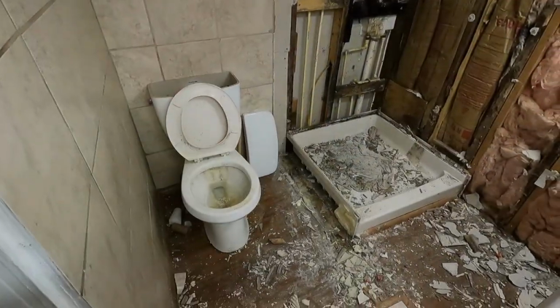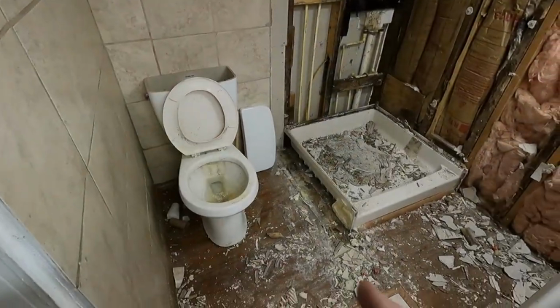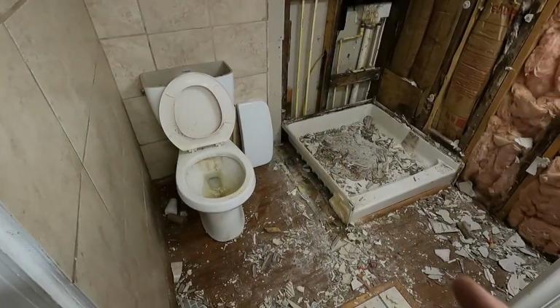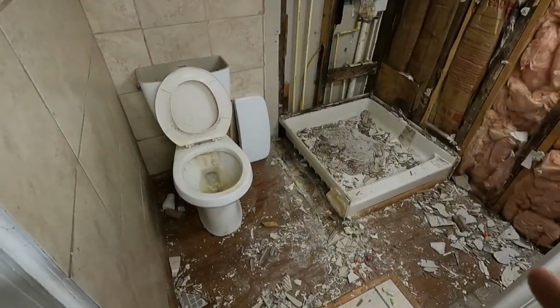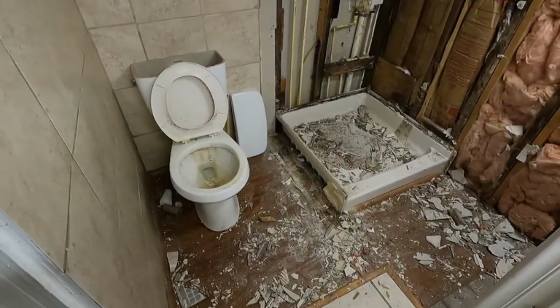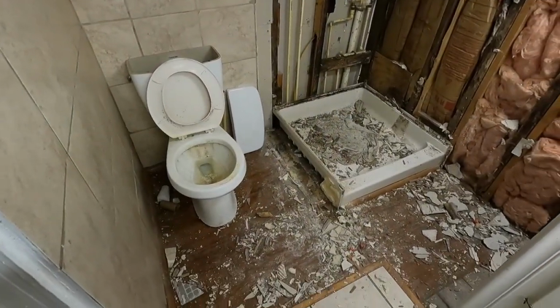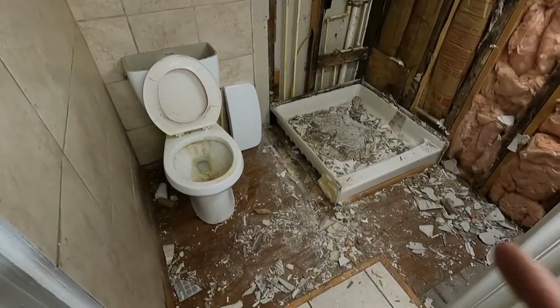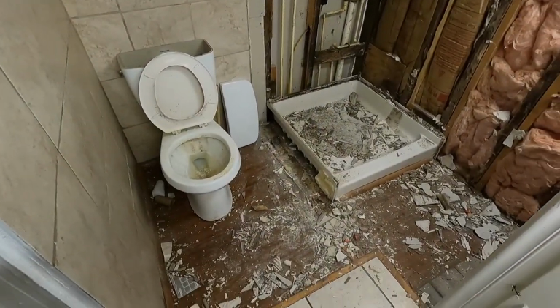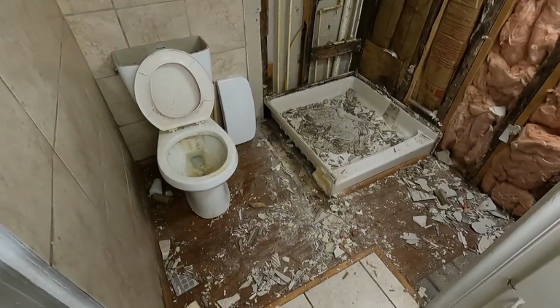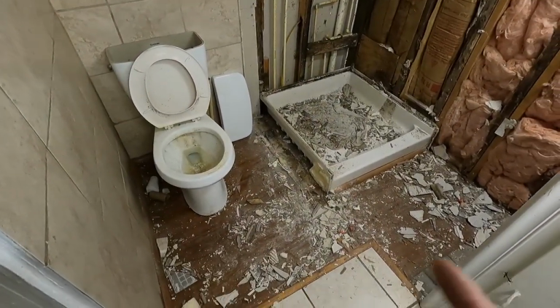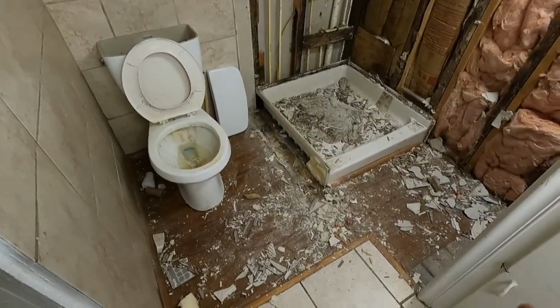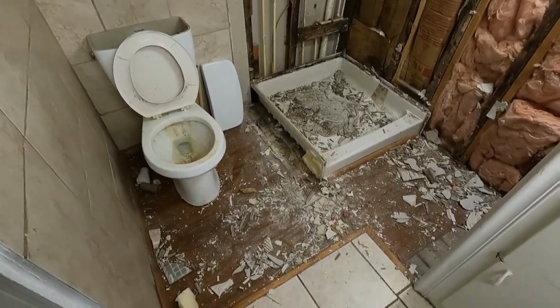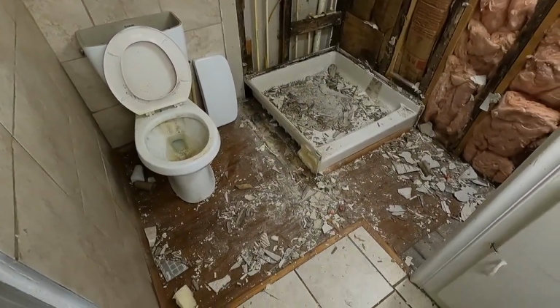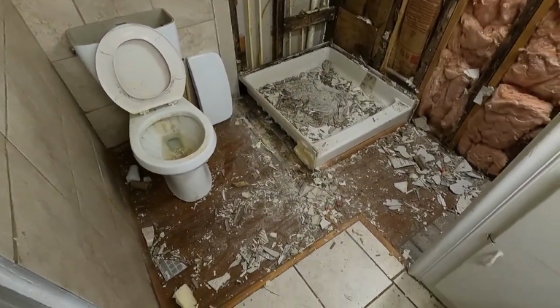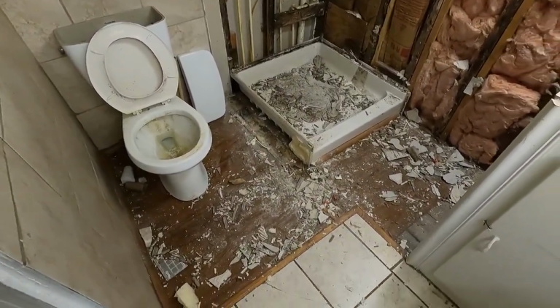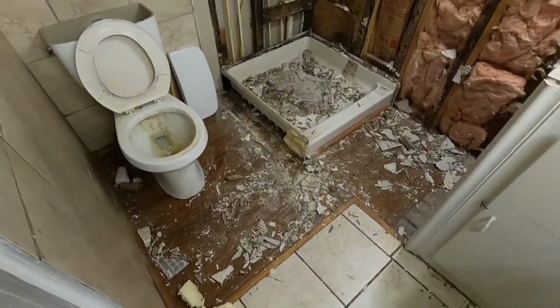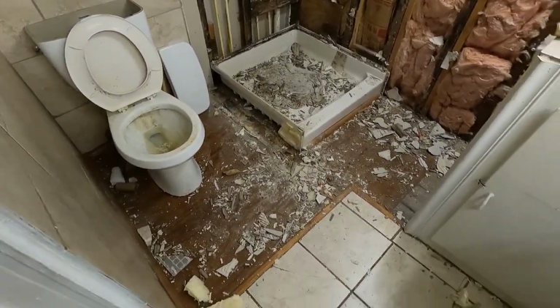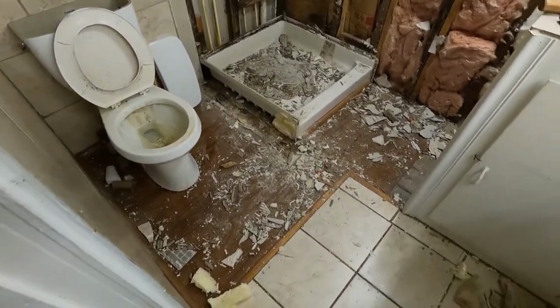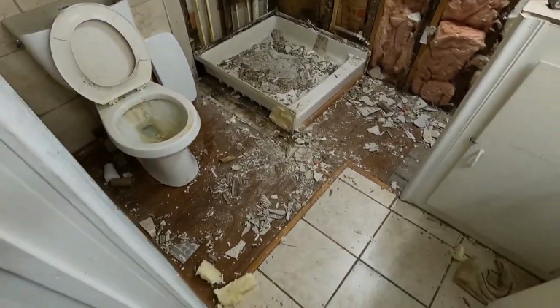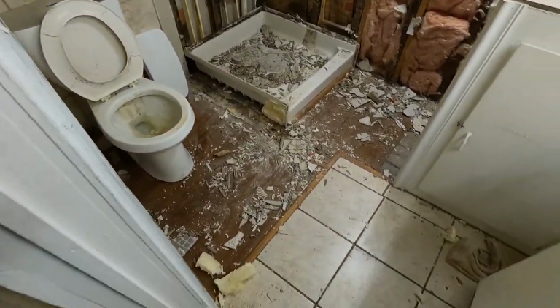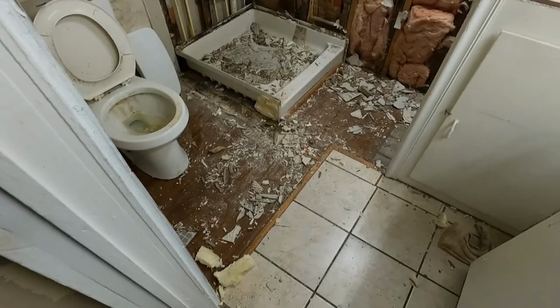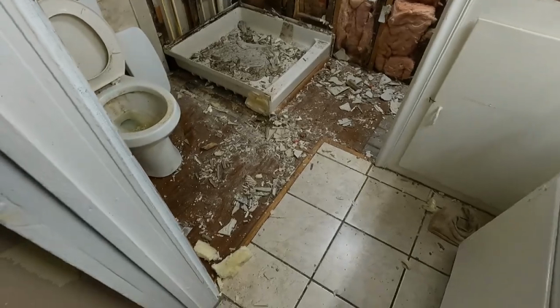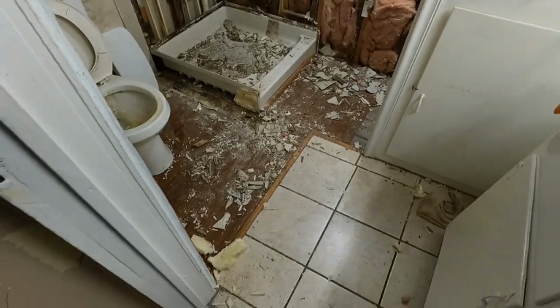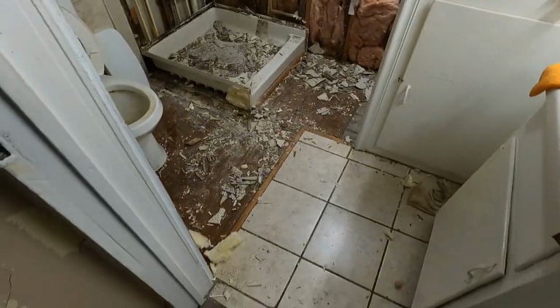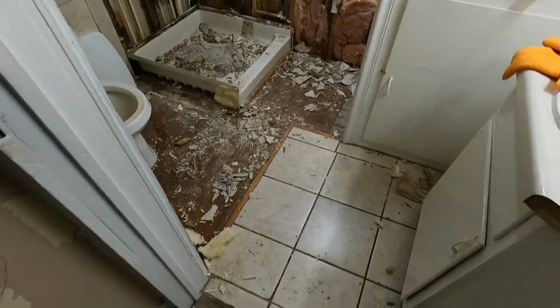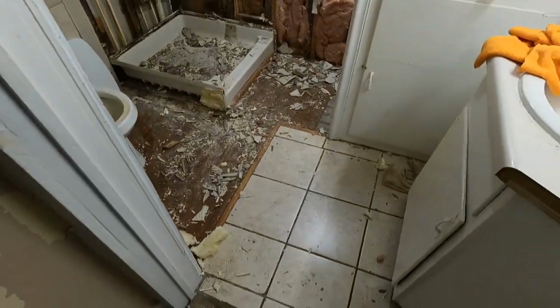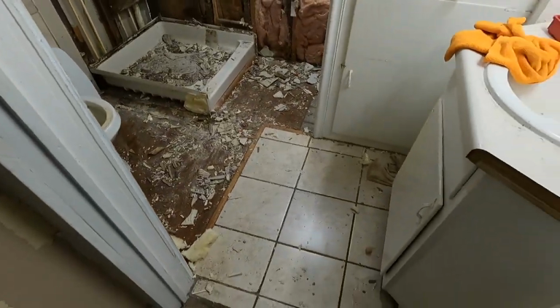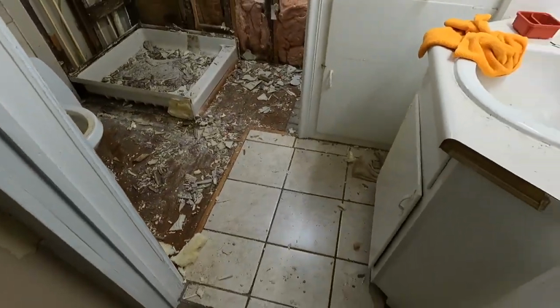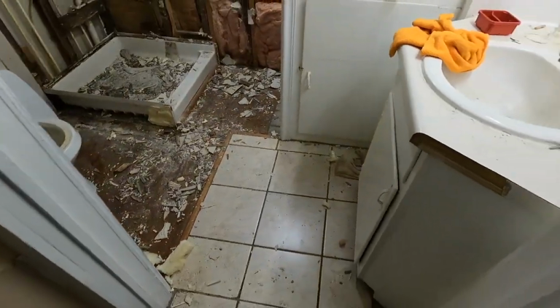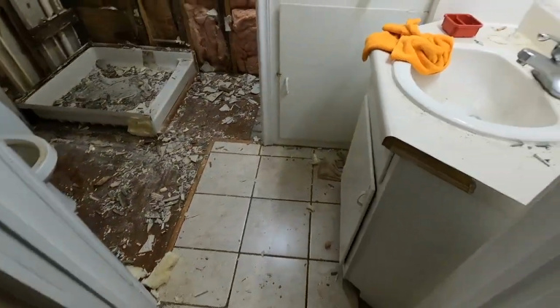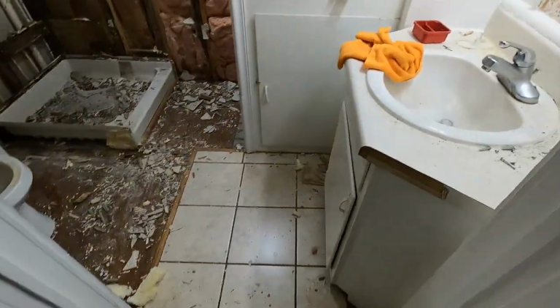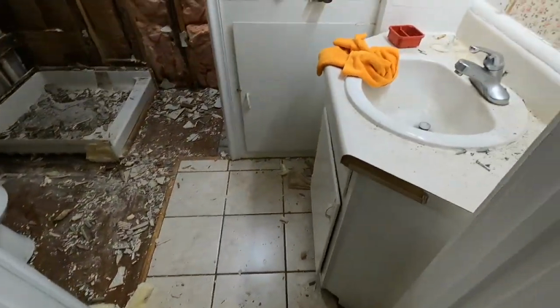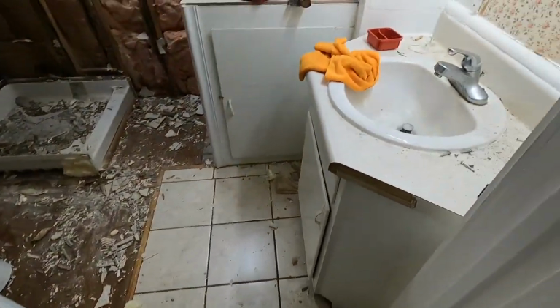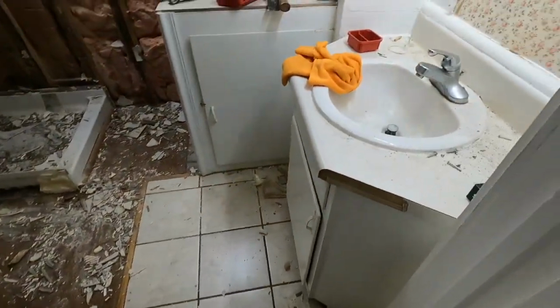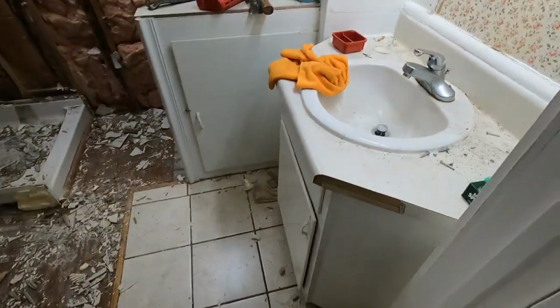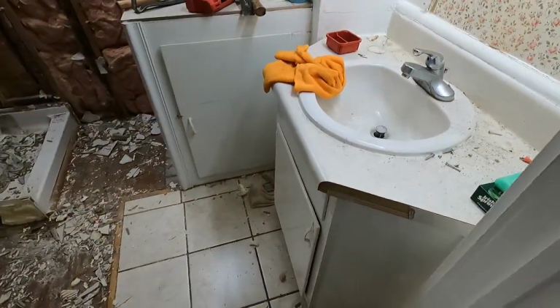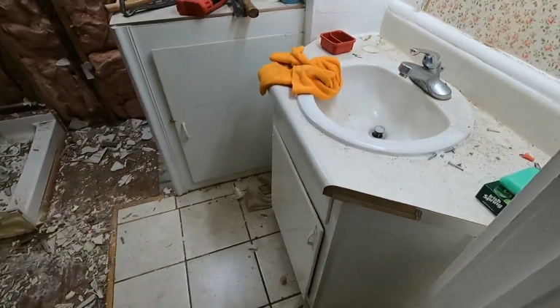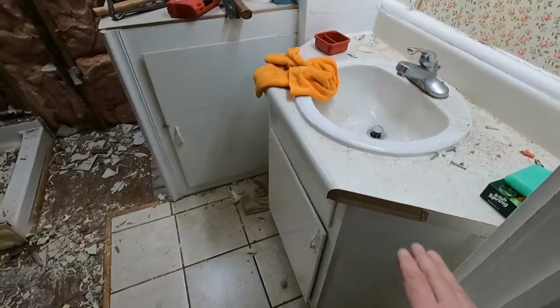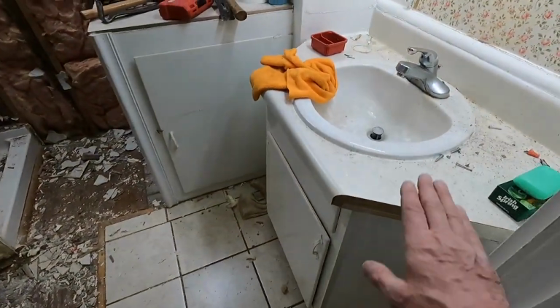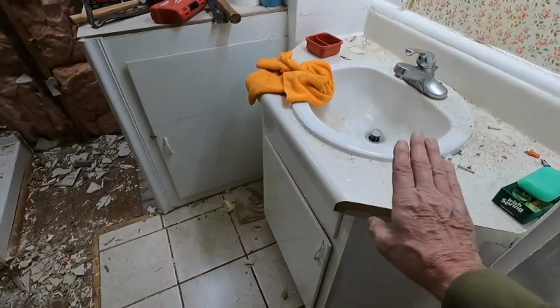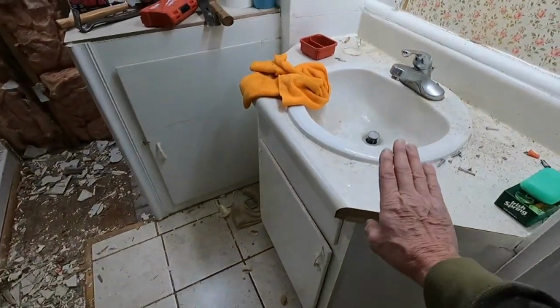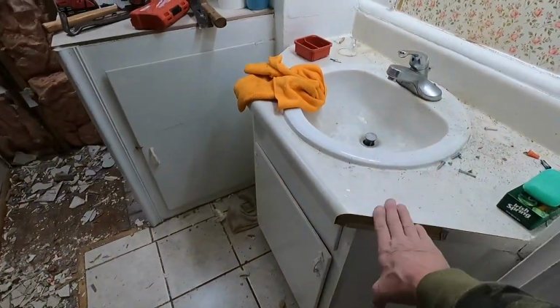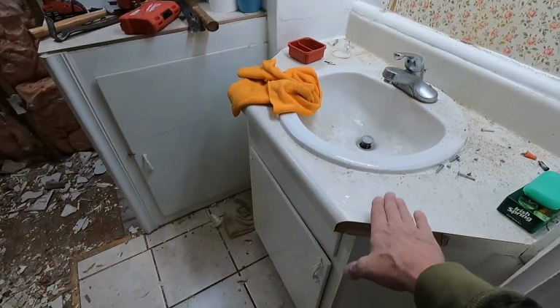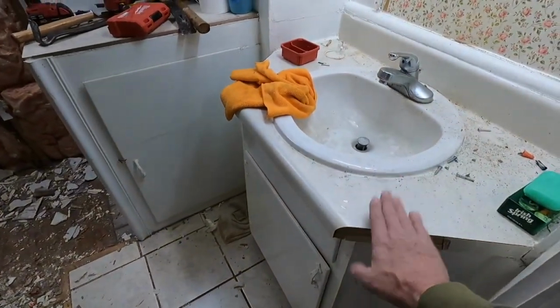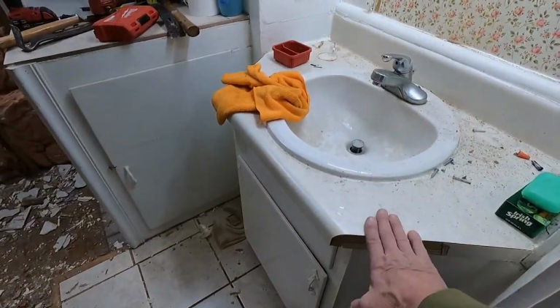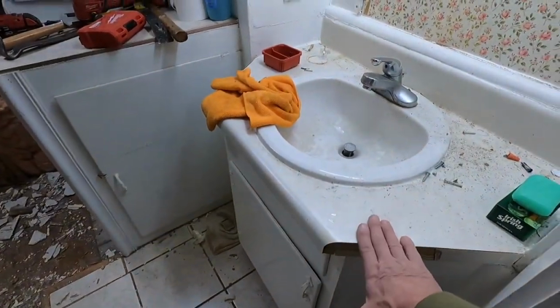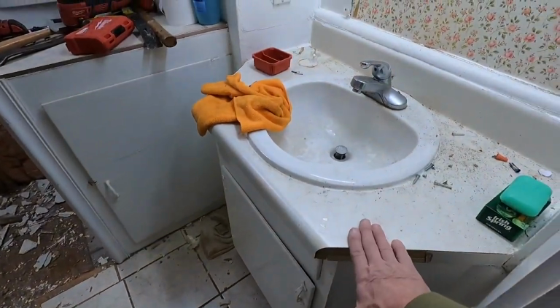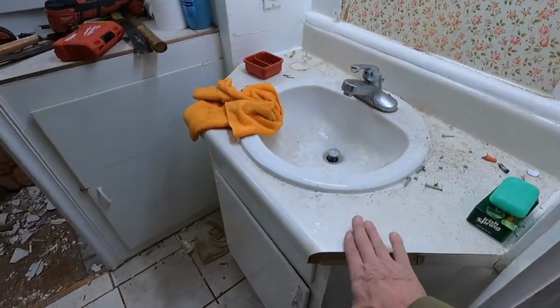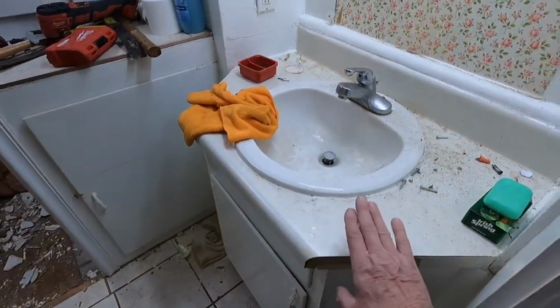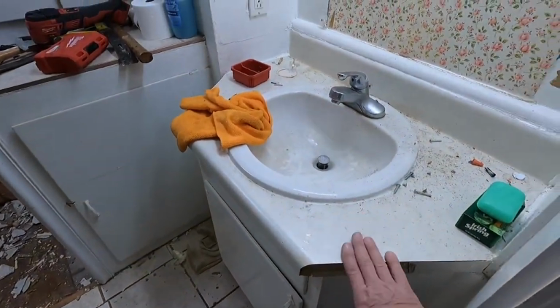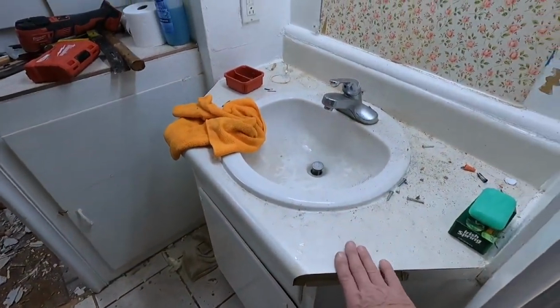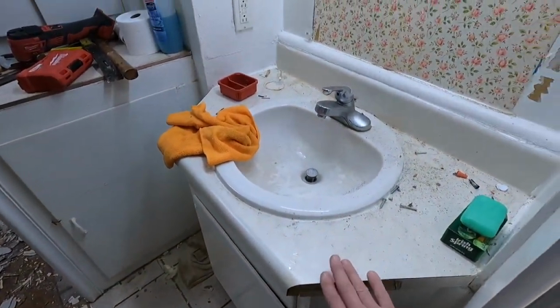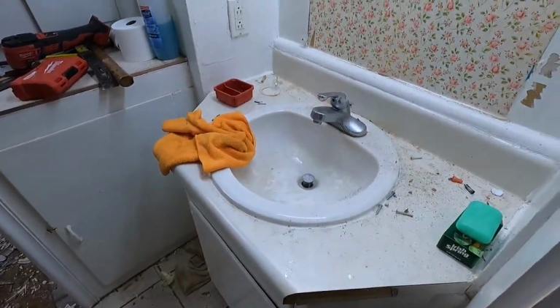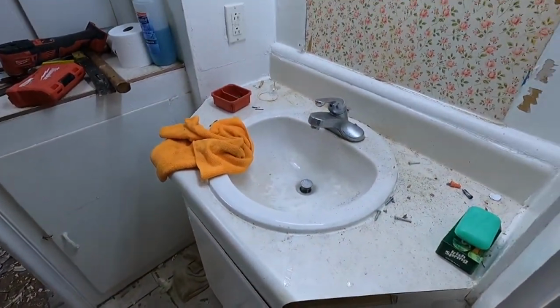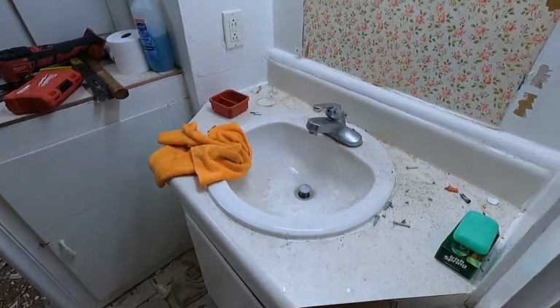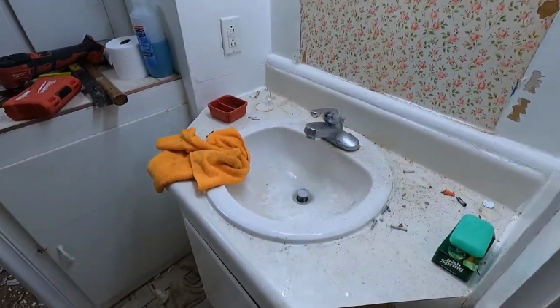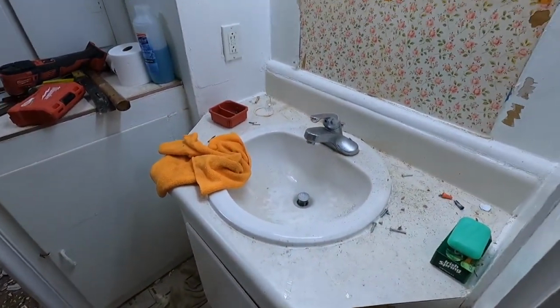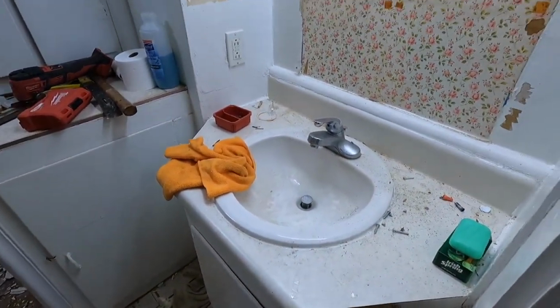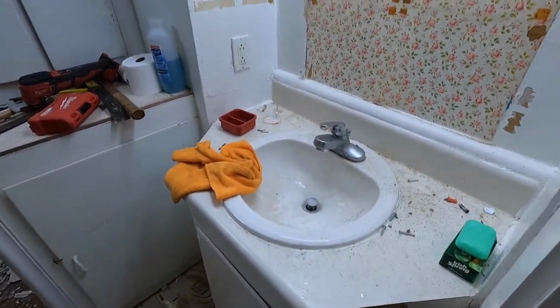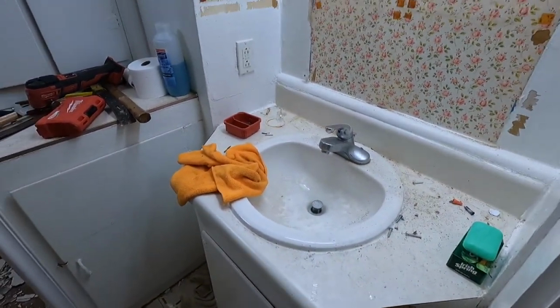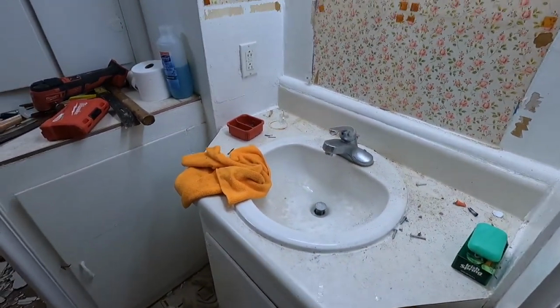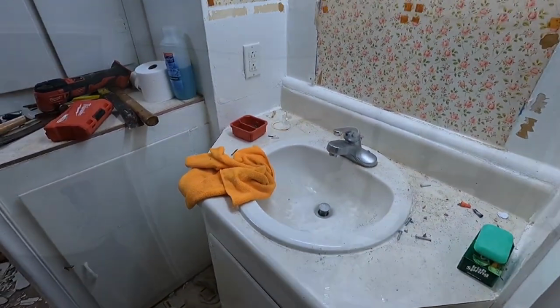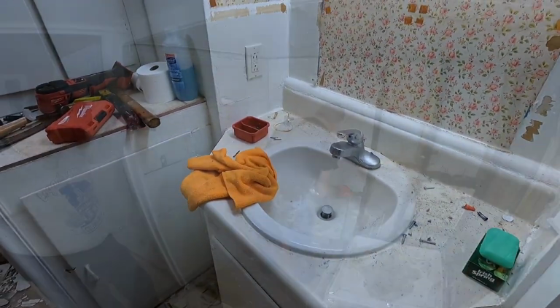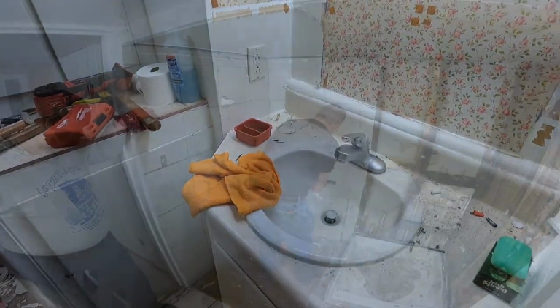As this comes along further and further, I'm gonna tear this out and put a new vanity and everything in.